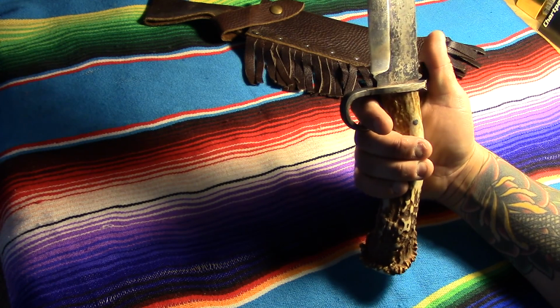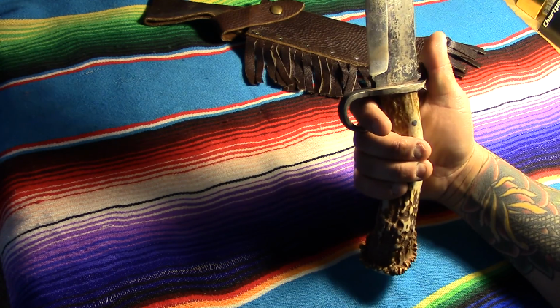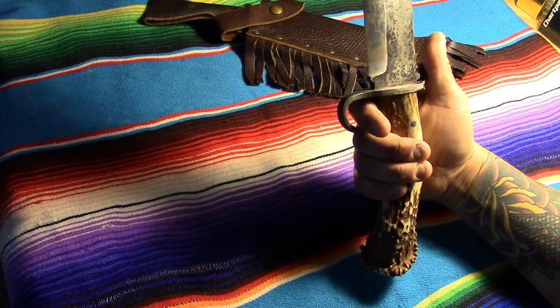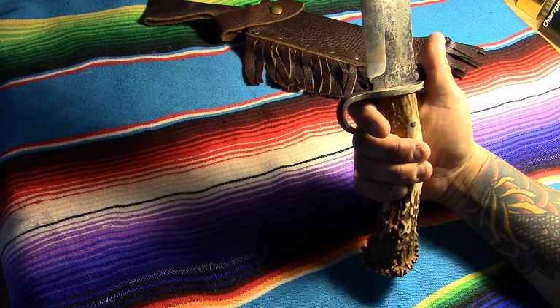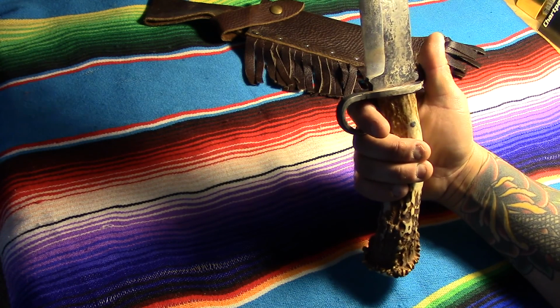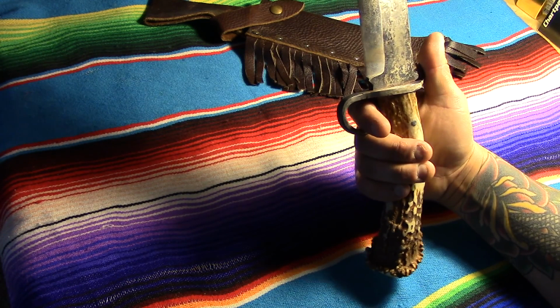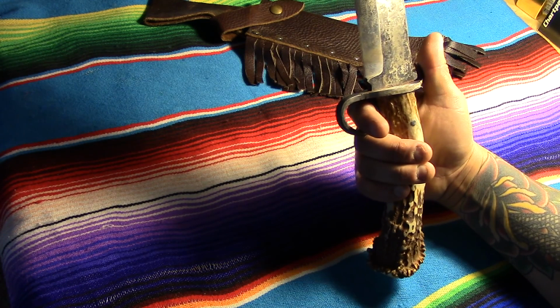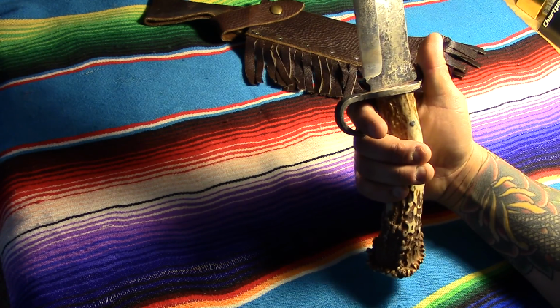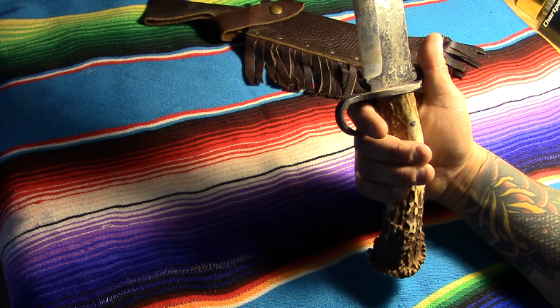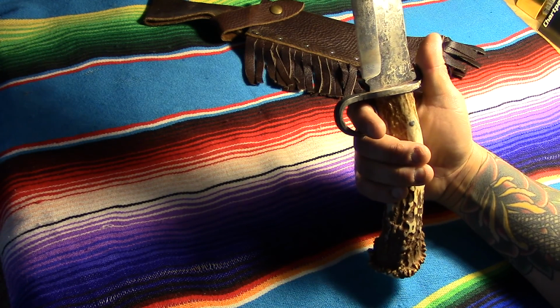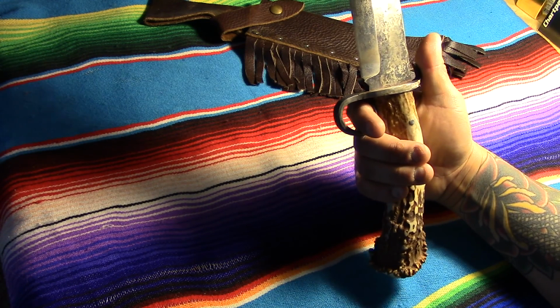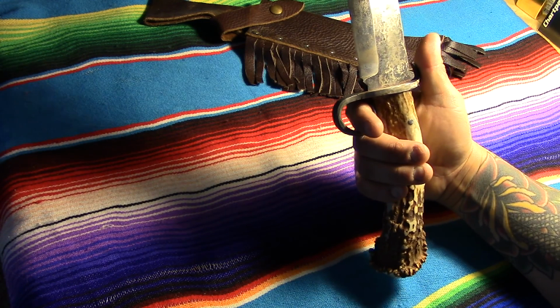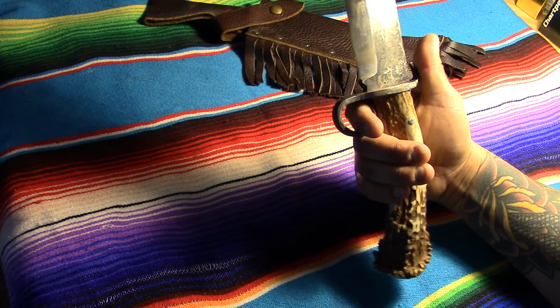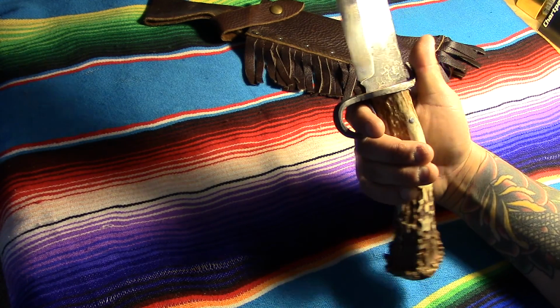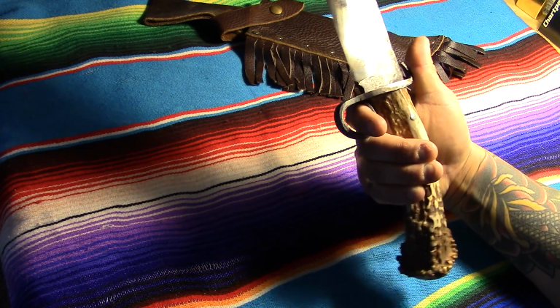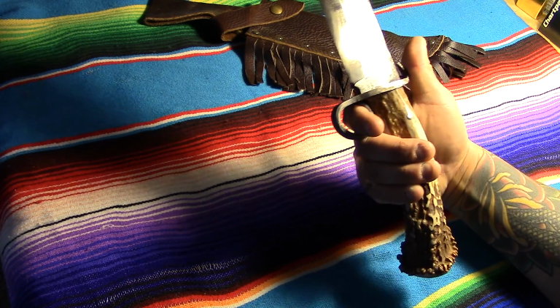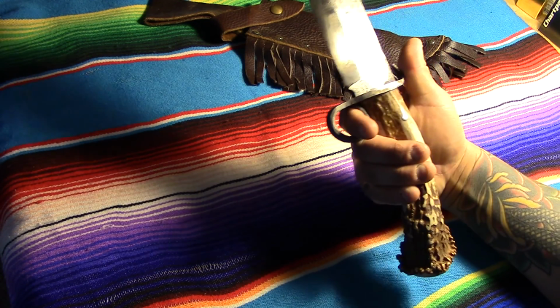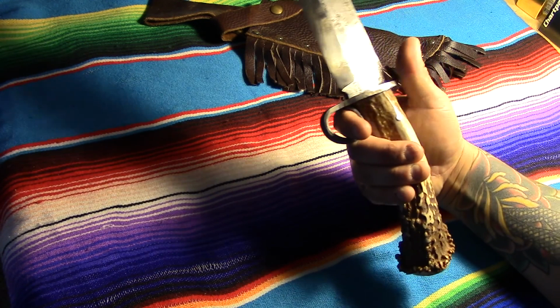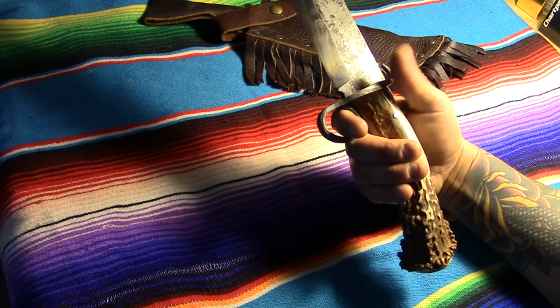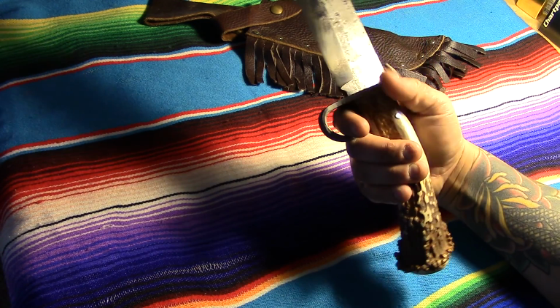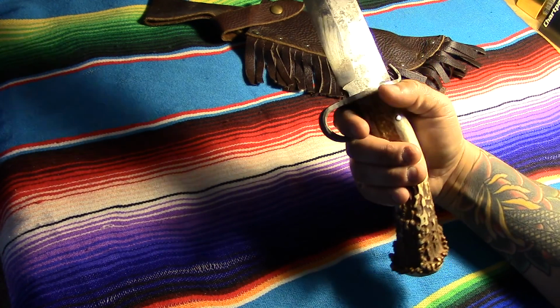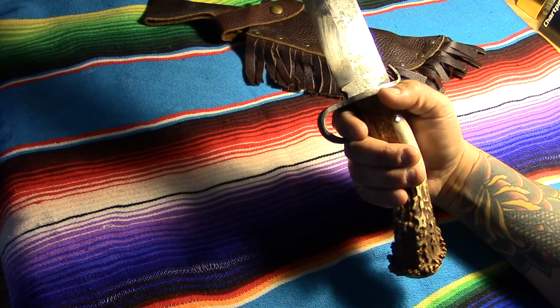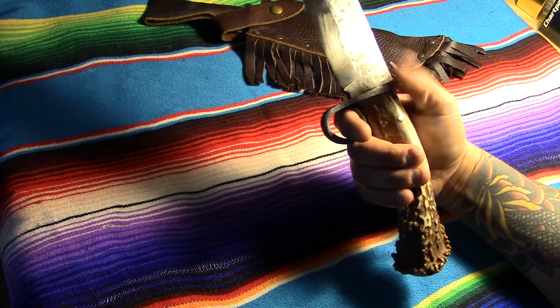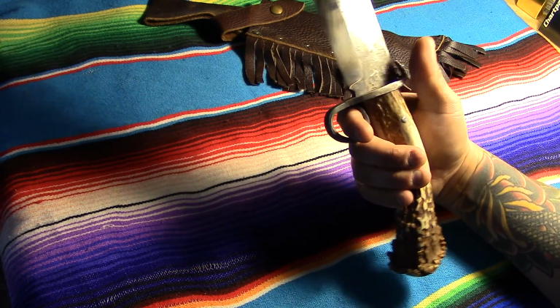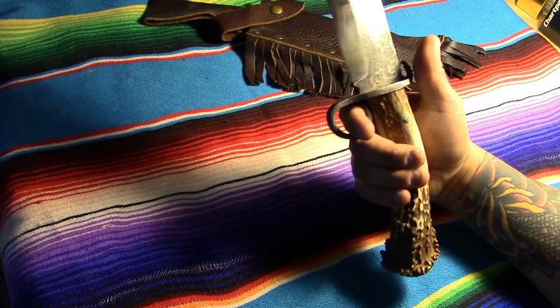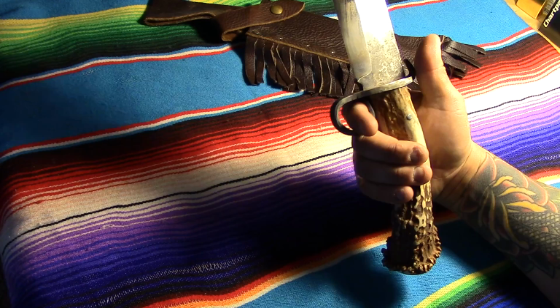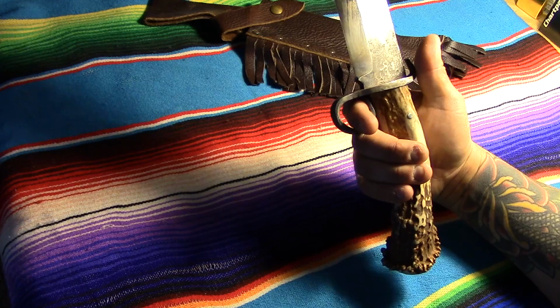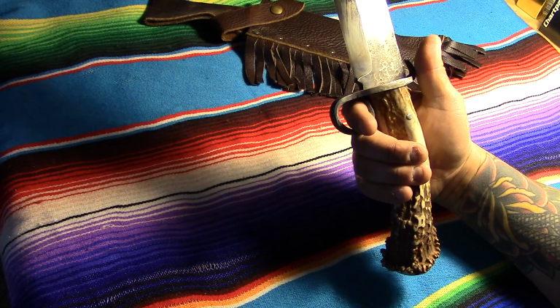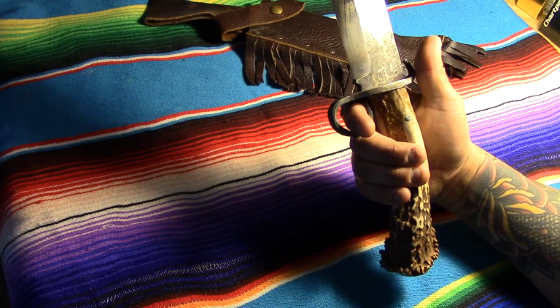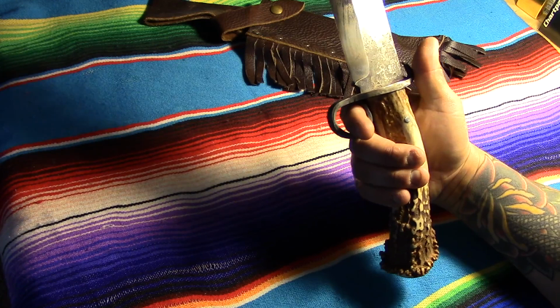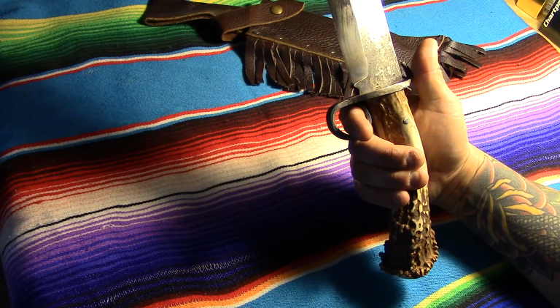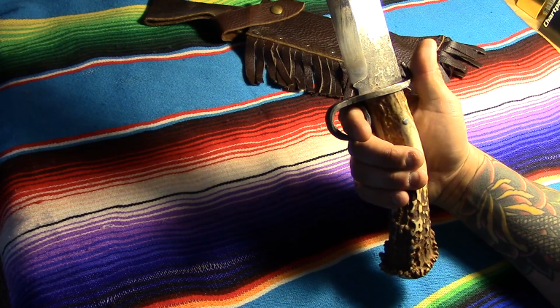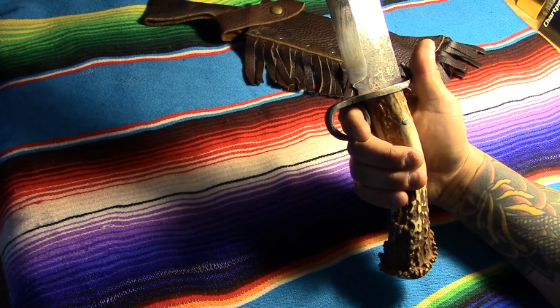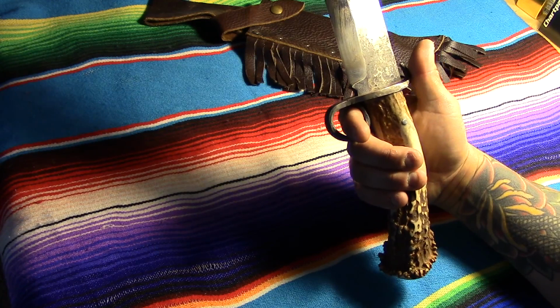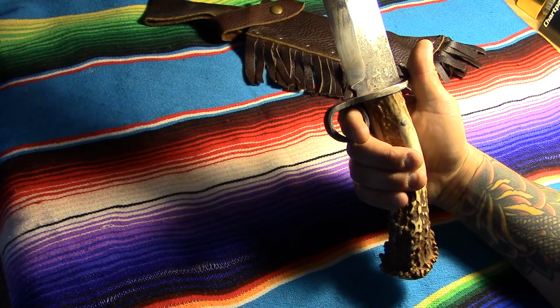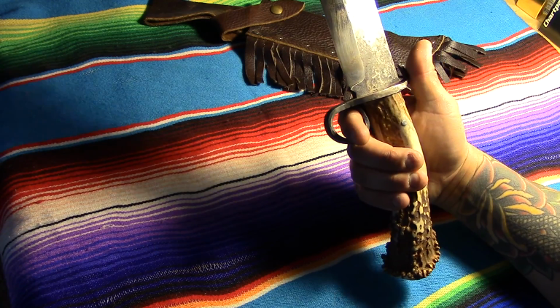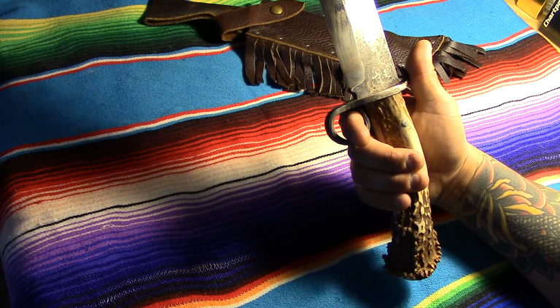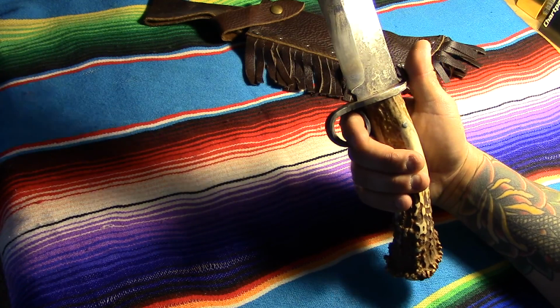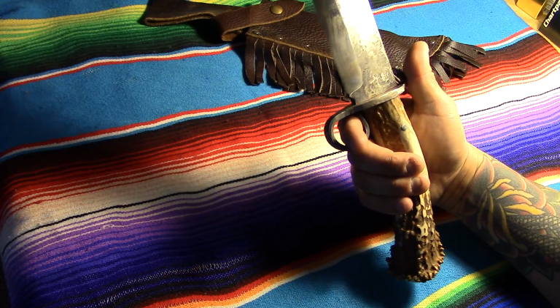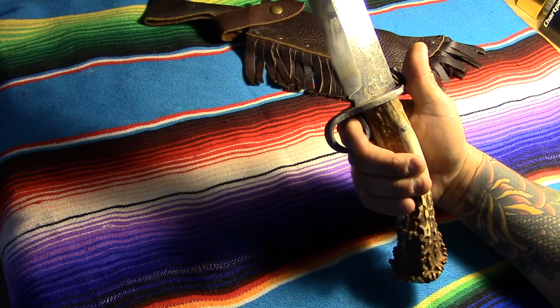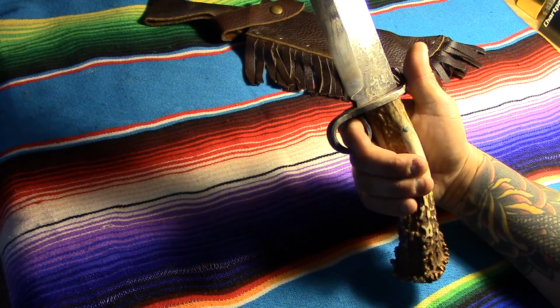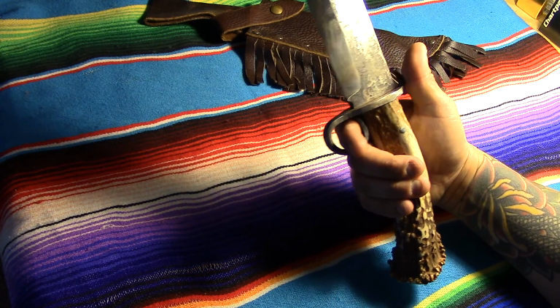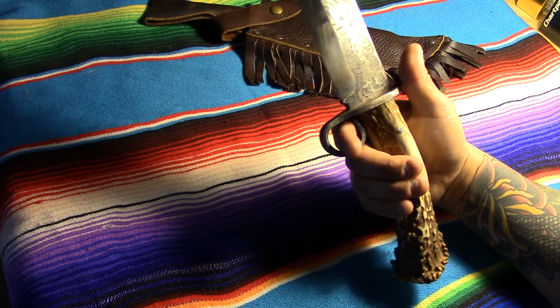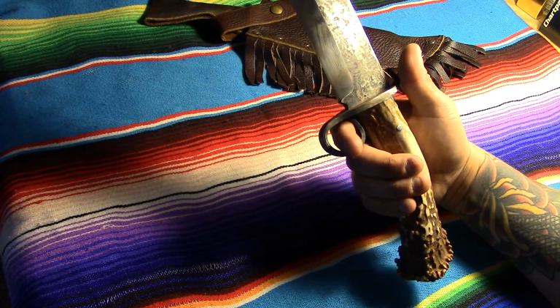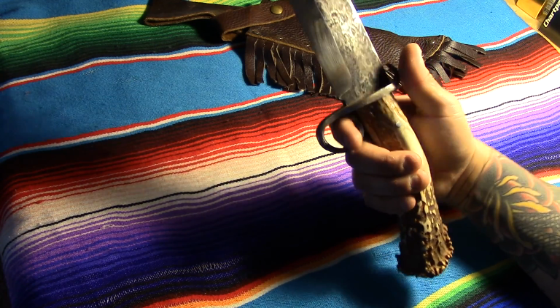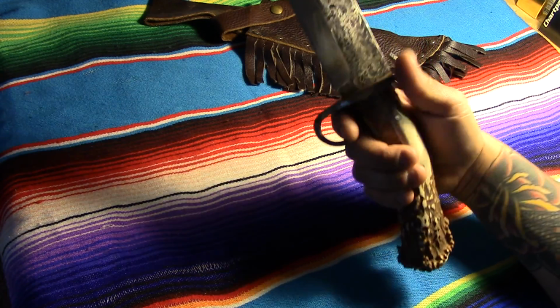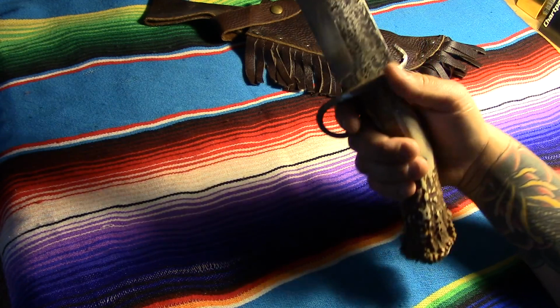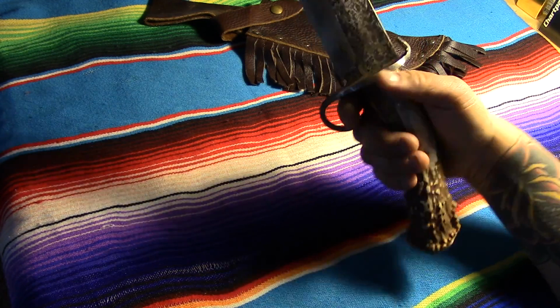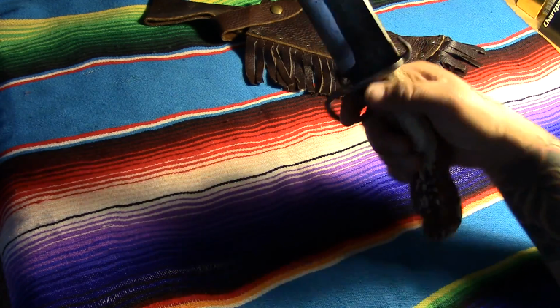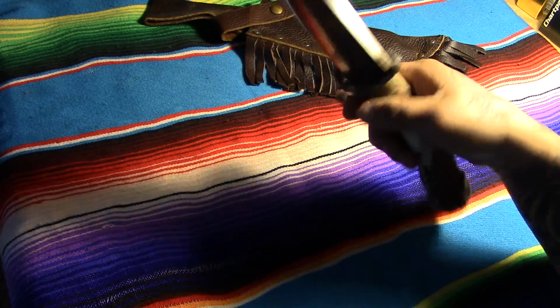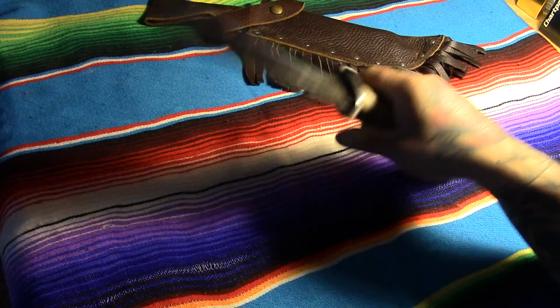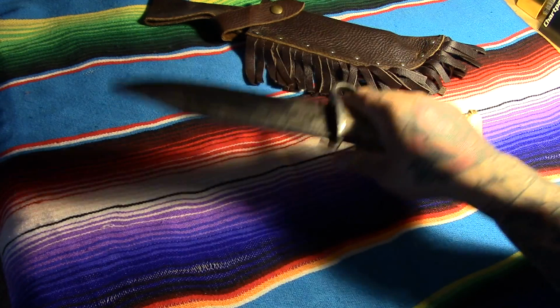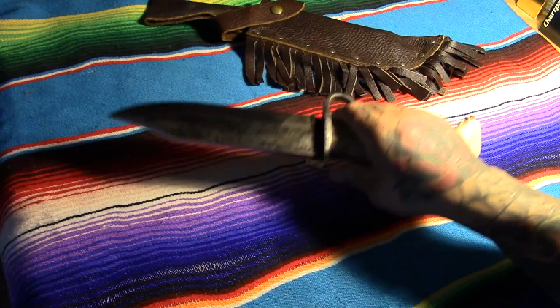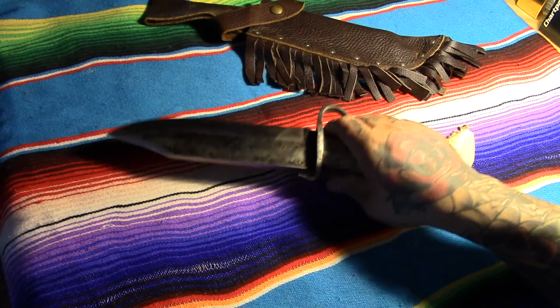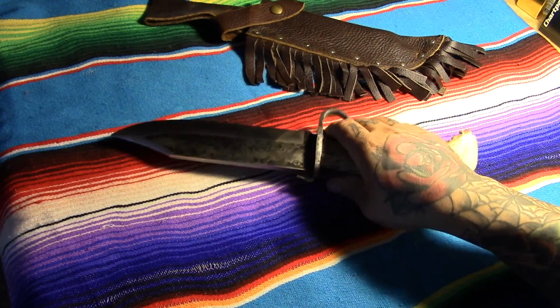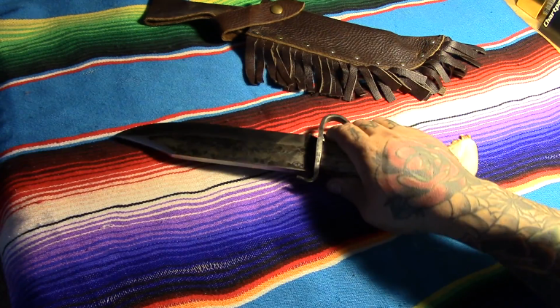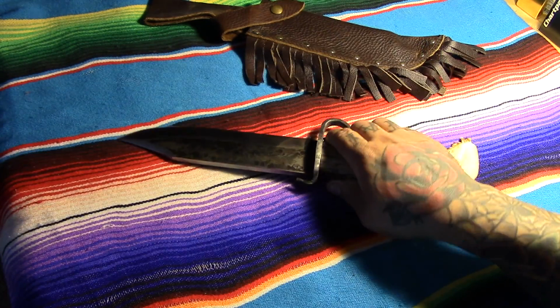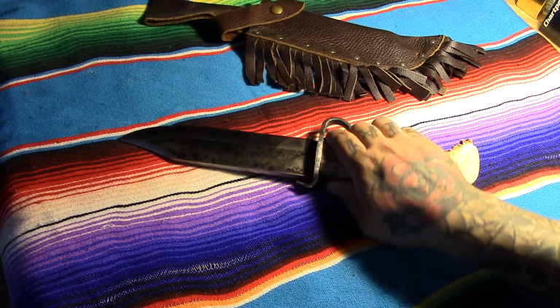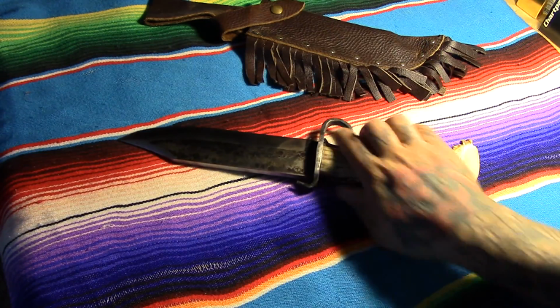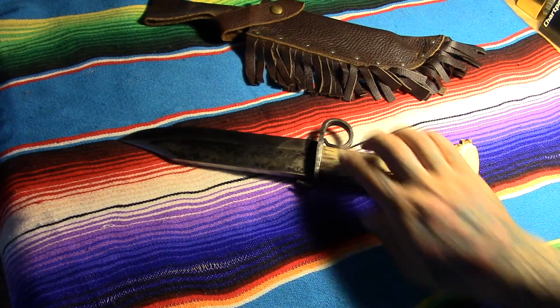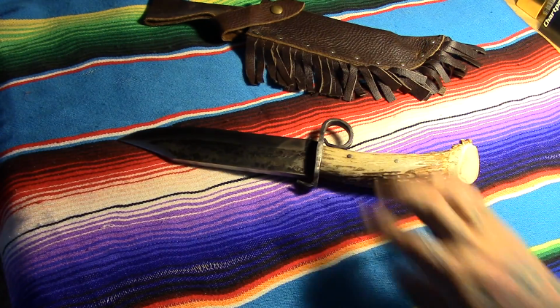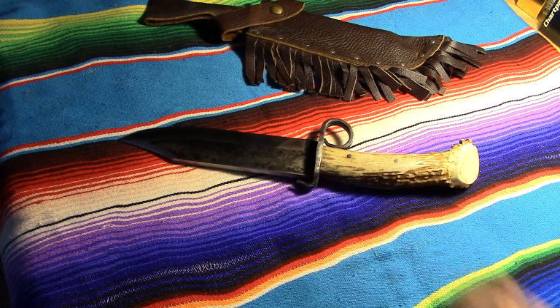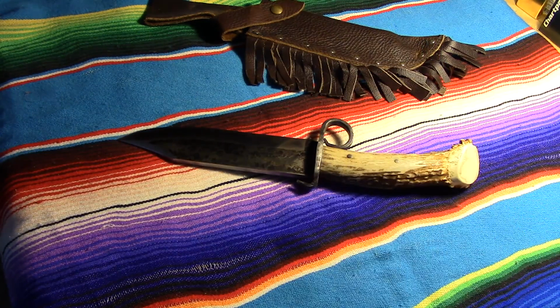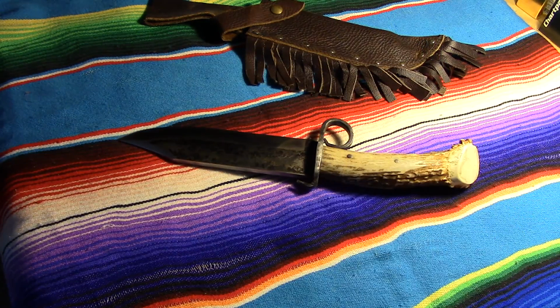It's meant to be an all-purpose, jack-of-all-trades, master-of-none kind of thing — except maybe for chopping. But yeah, look him up, ML Knives — he did a fantastic job. Alright, we'll see you guys later.